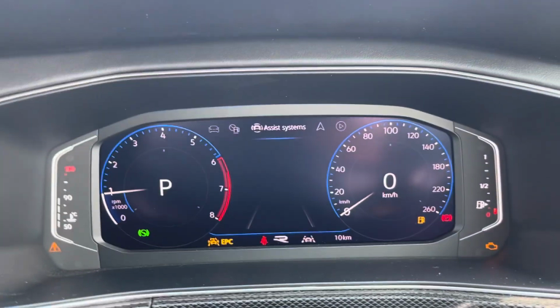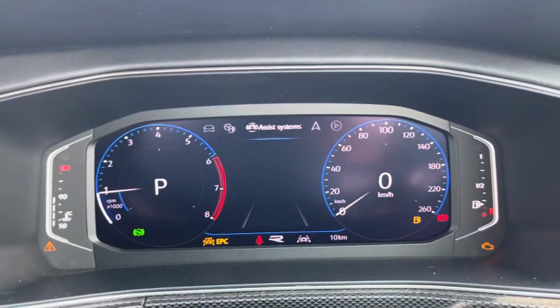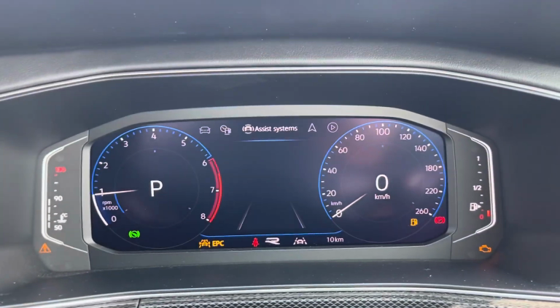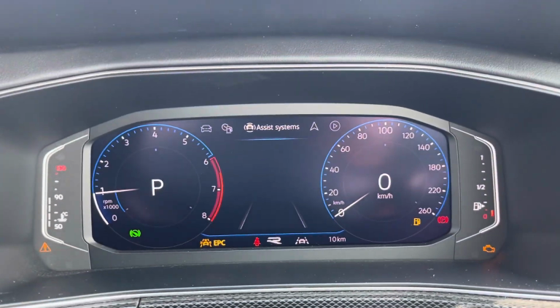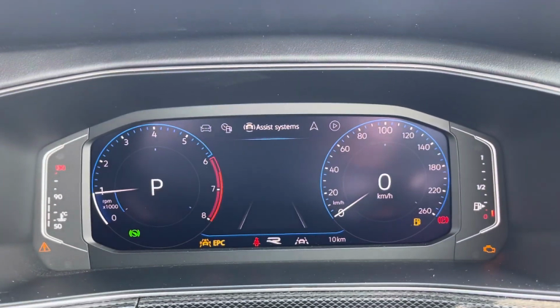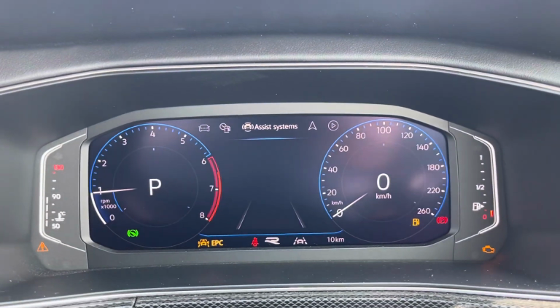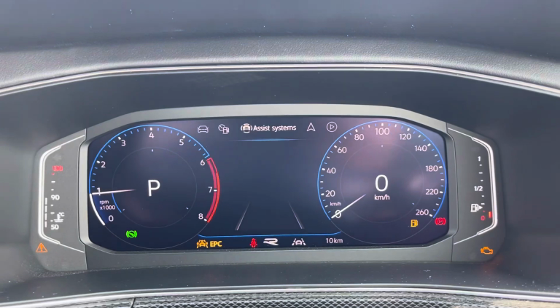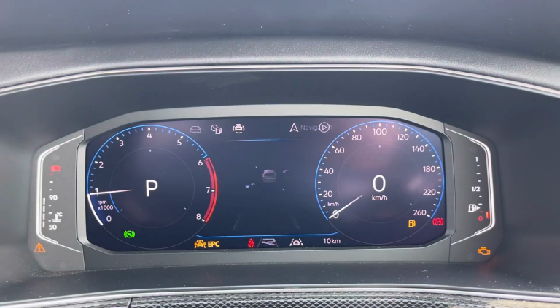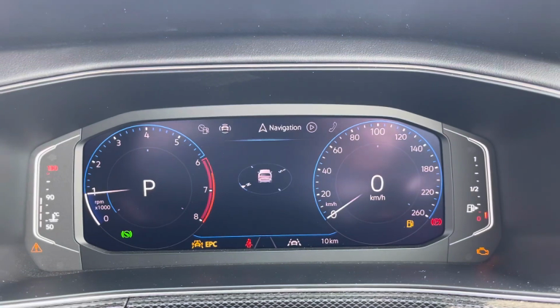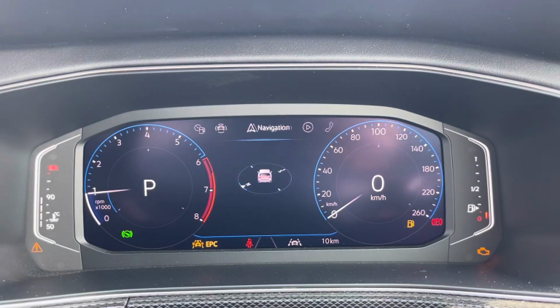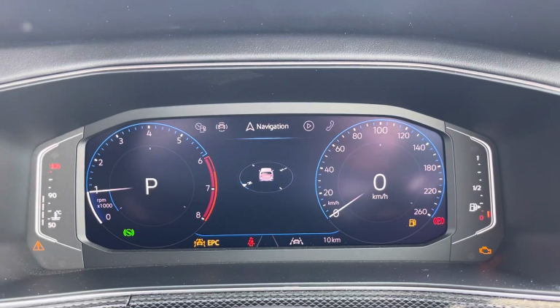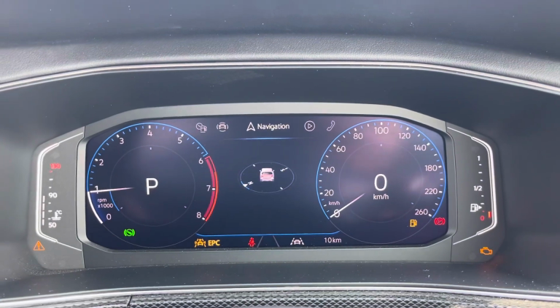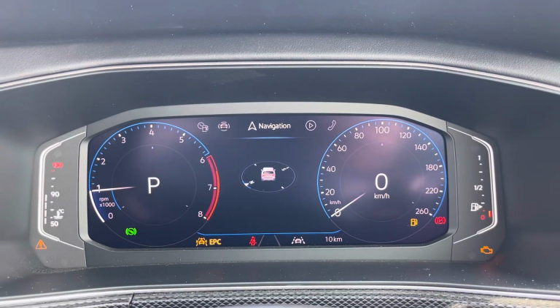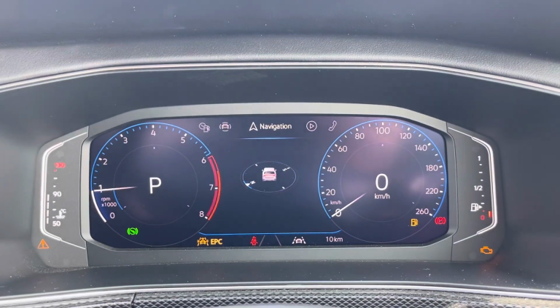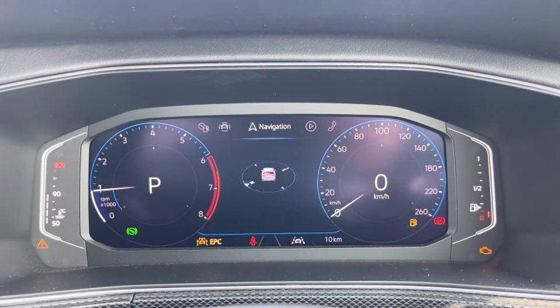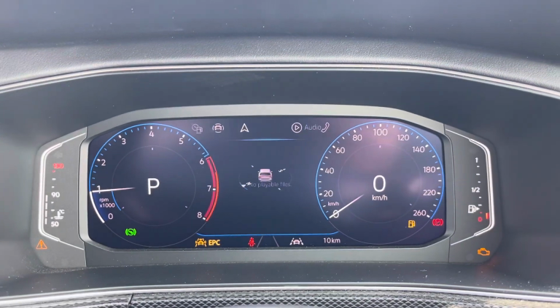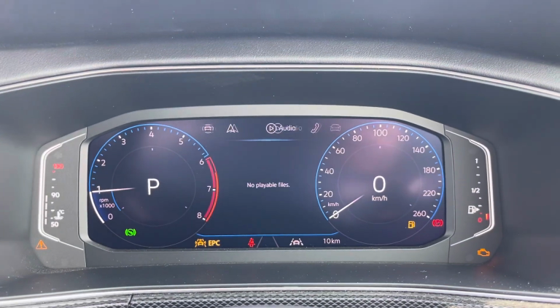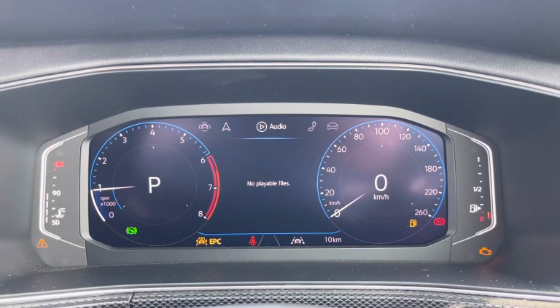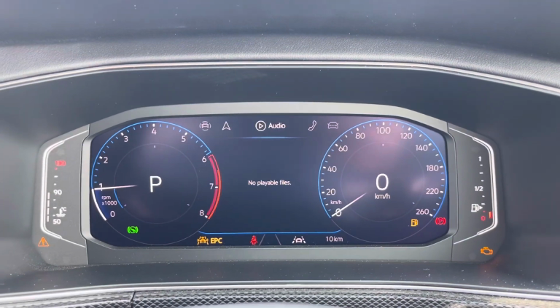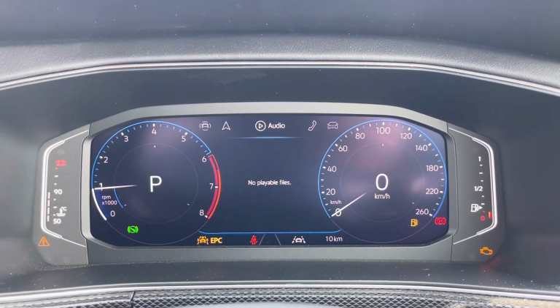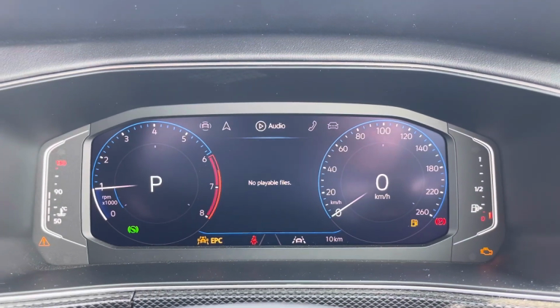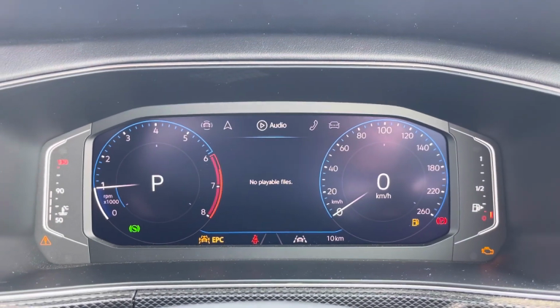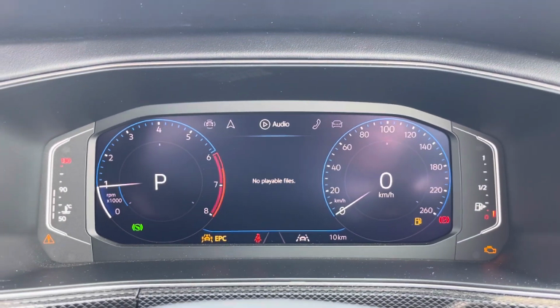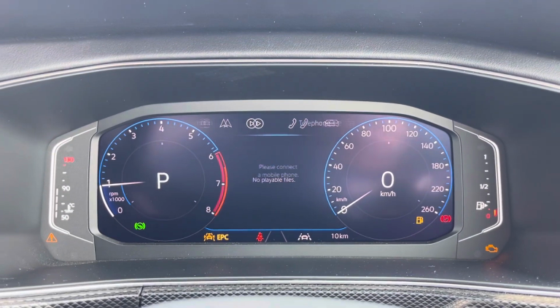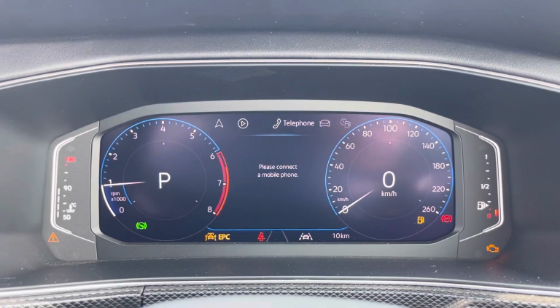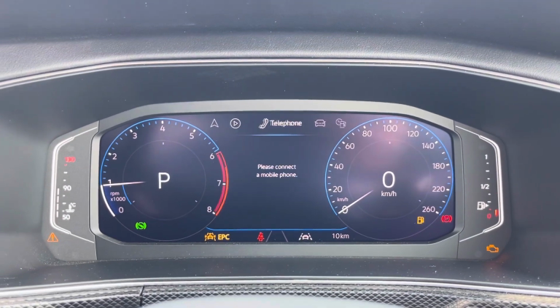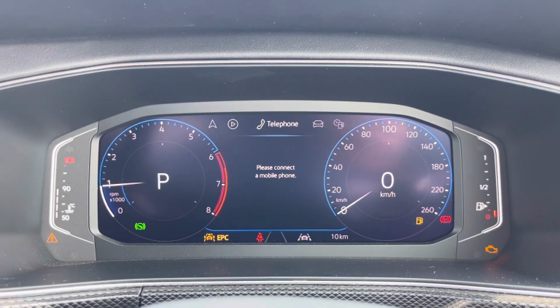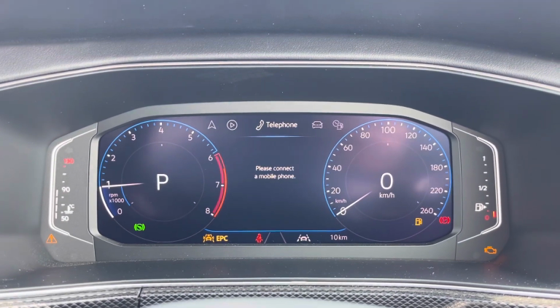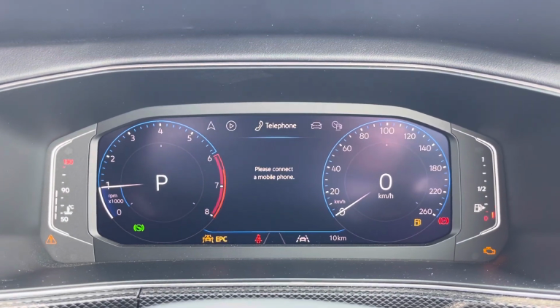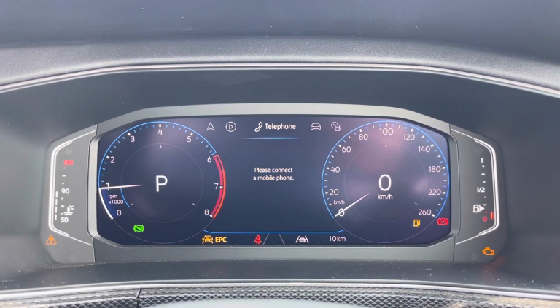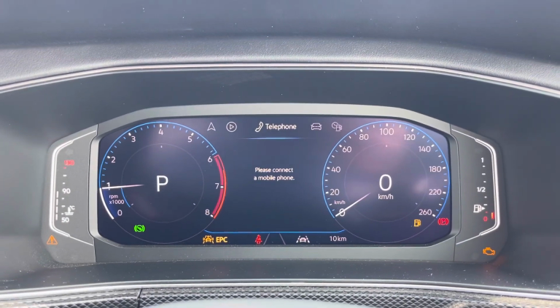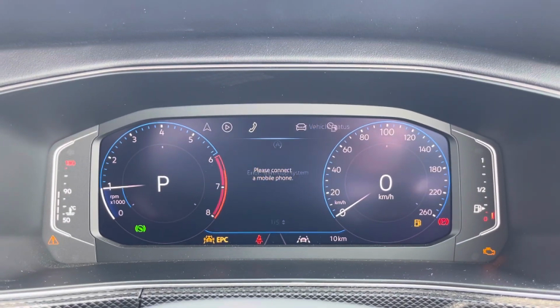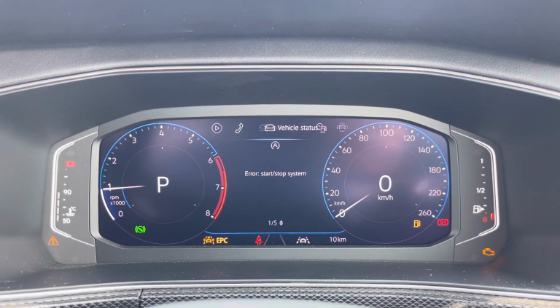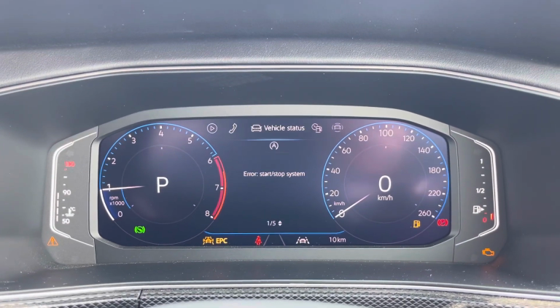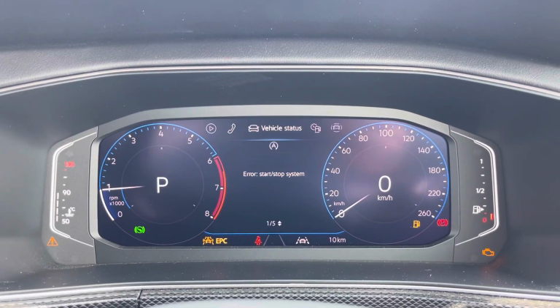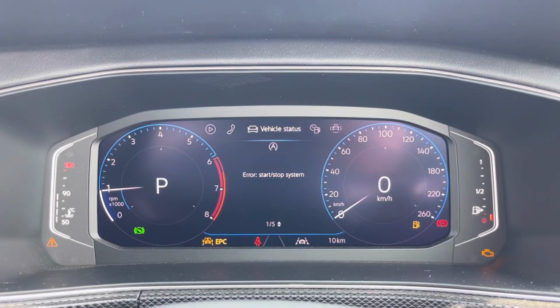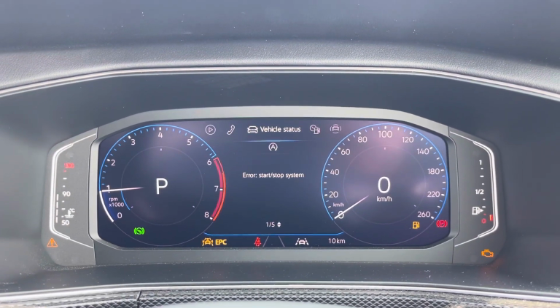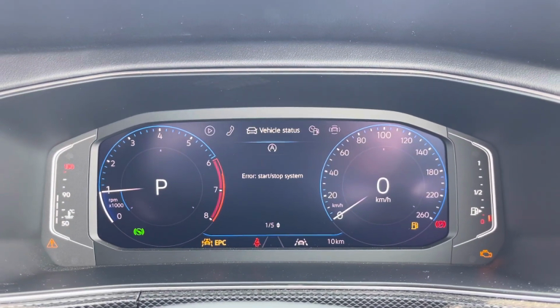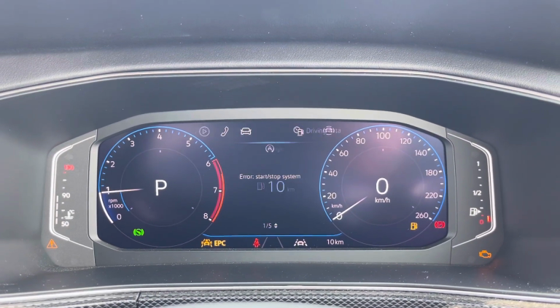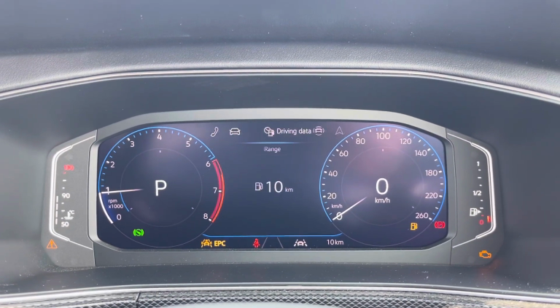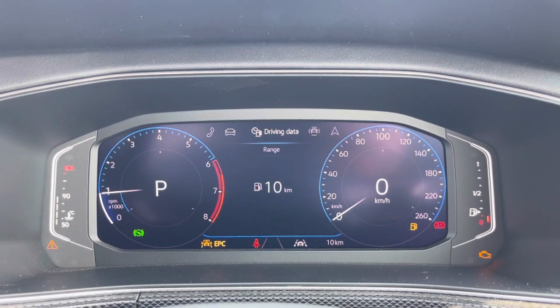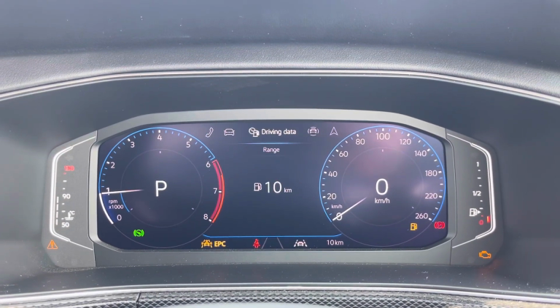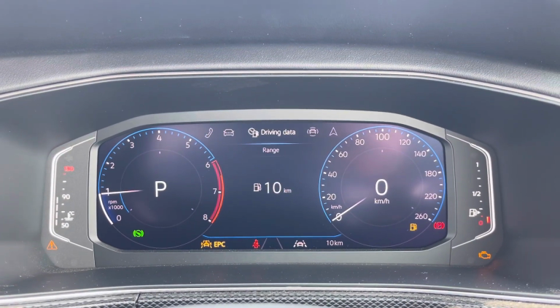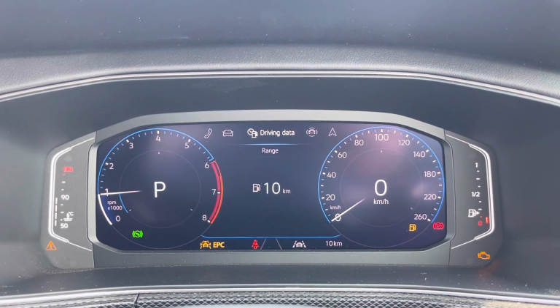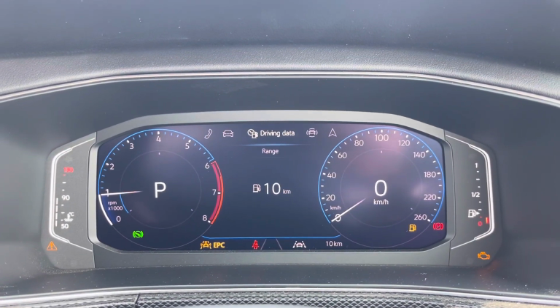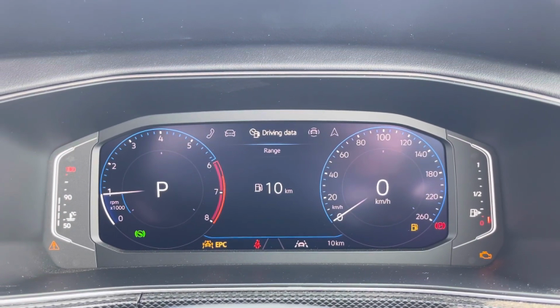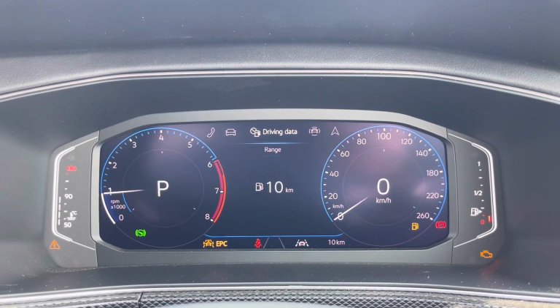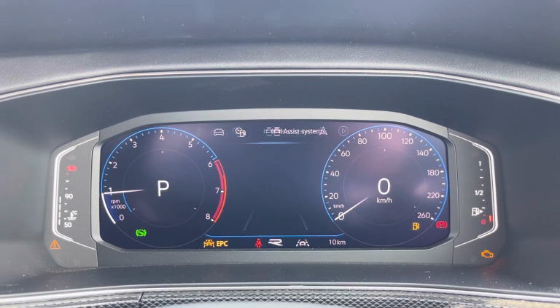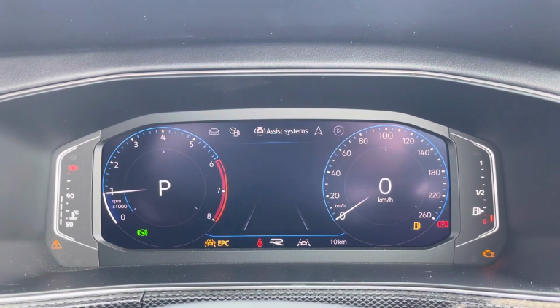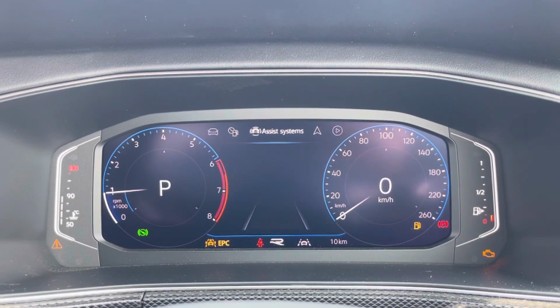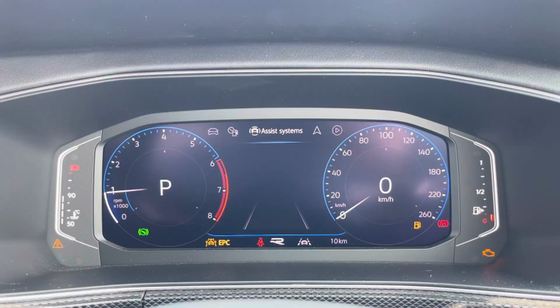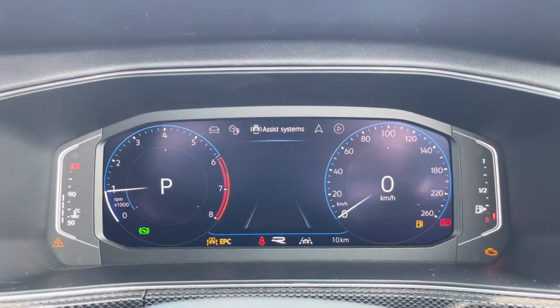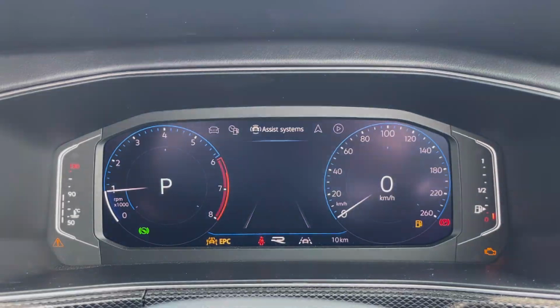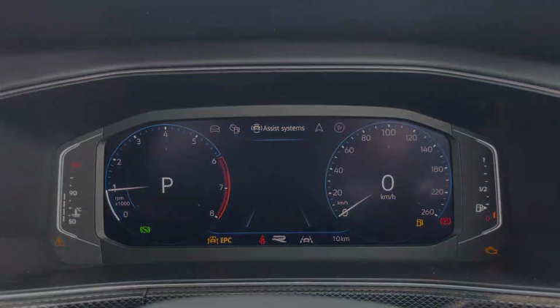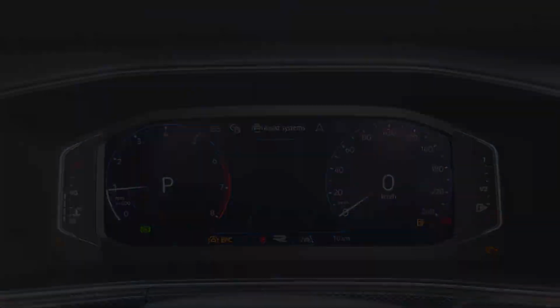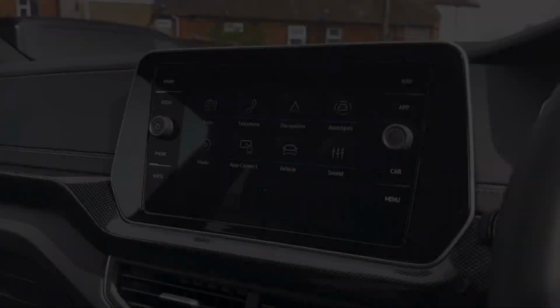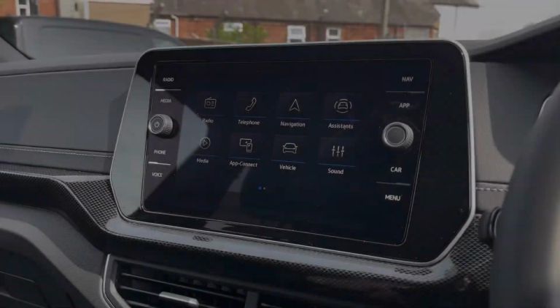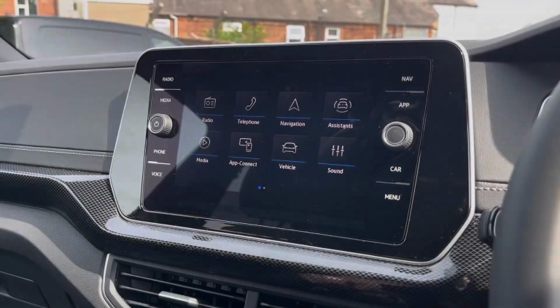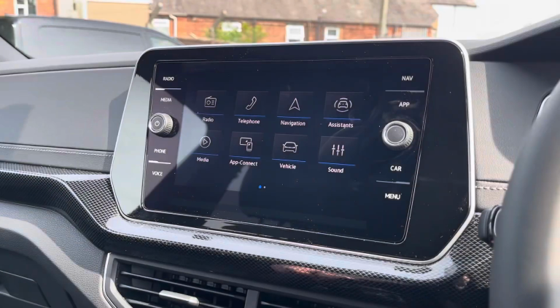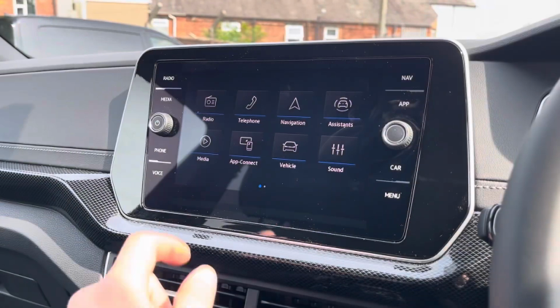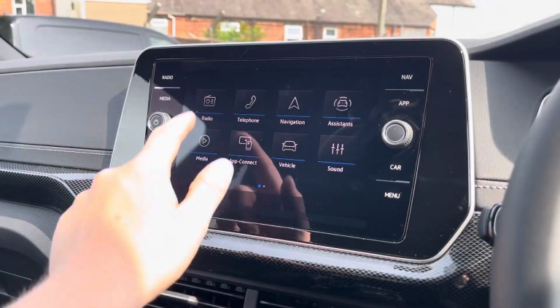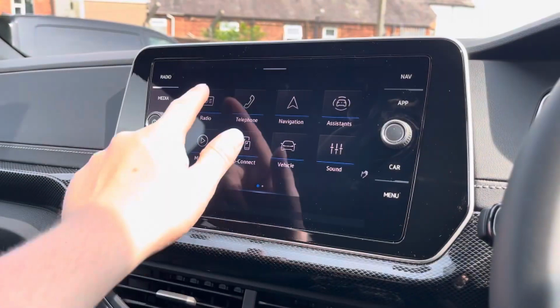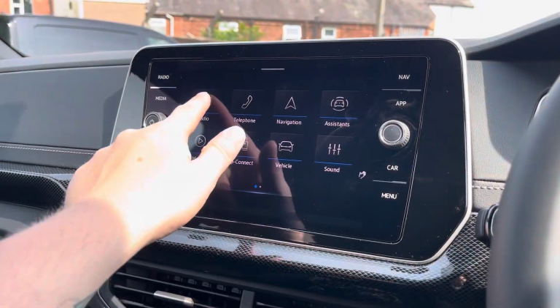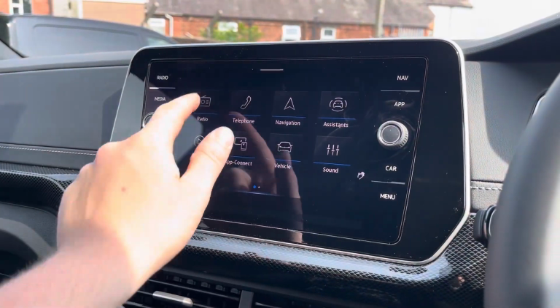The multifunction steering wheel features adaptive cruise control and speed limiter functions, and controls for the digital cockpit display. Looking at that now, you can flick through some options that include navigation, audio, telephone, vehicle status, drive data and assist systems.